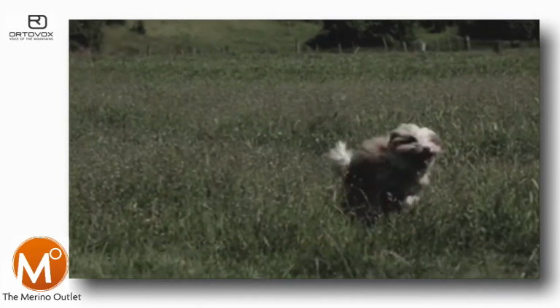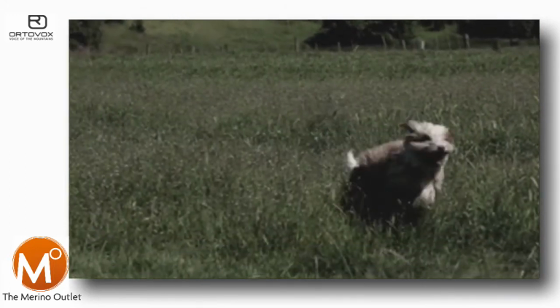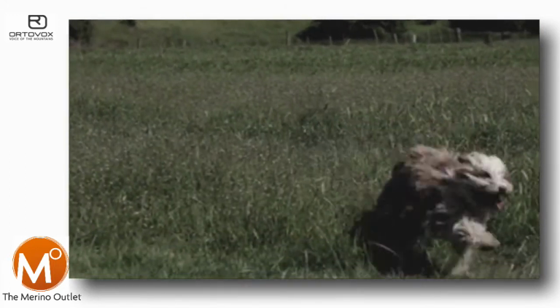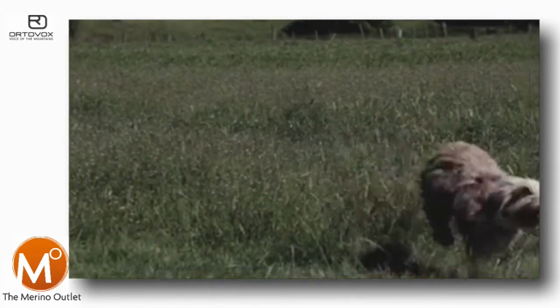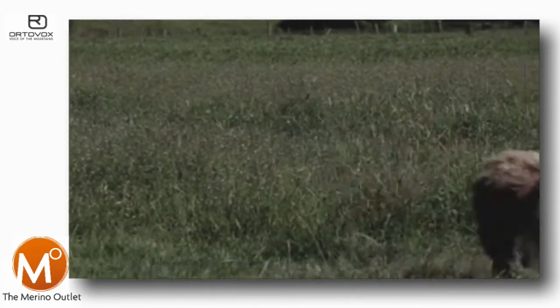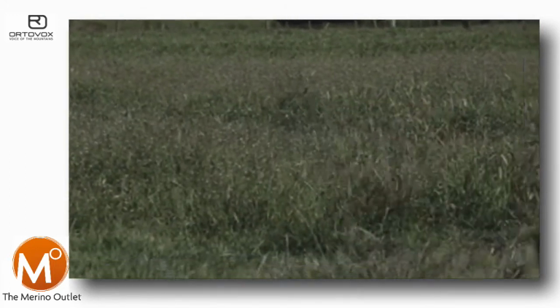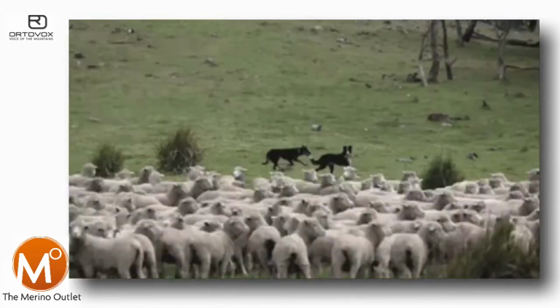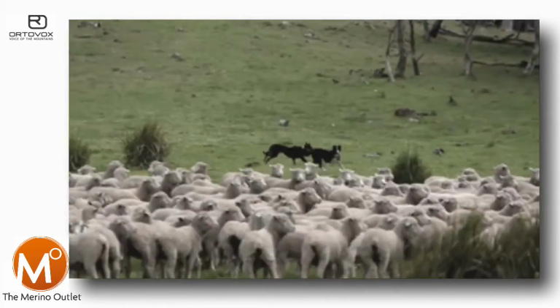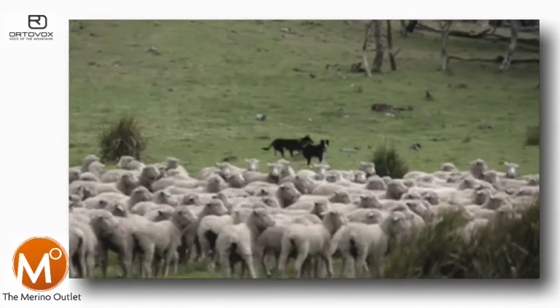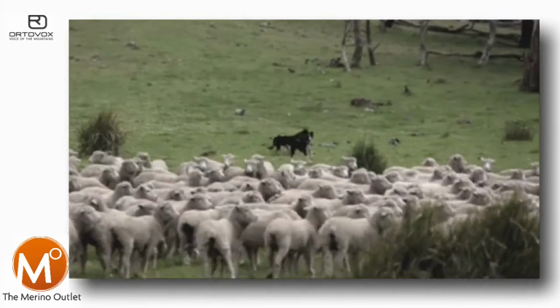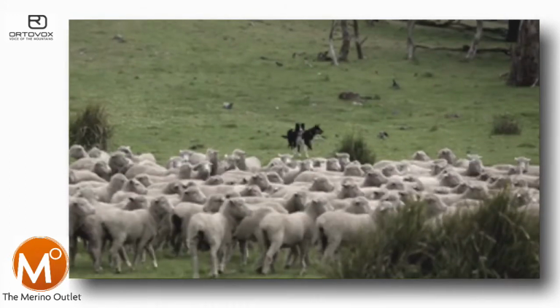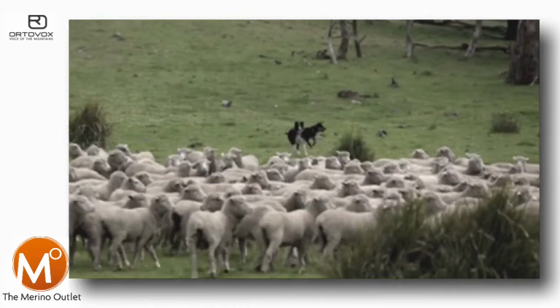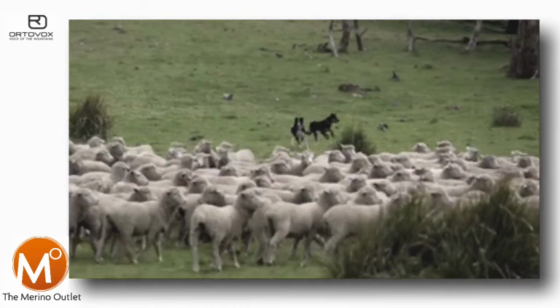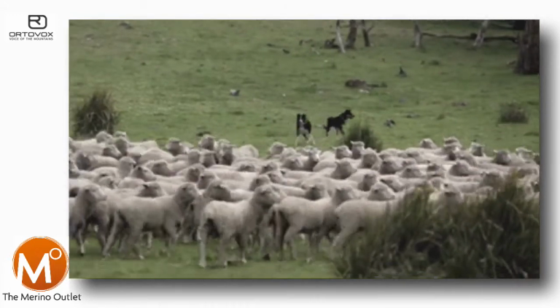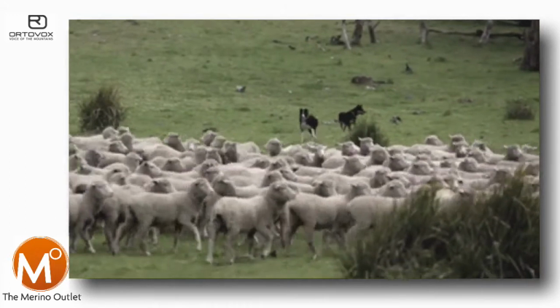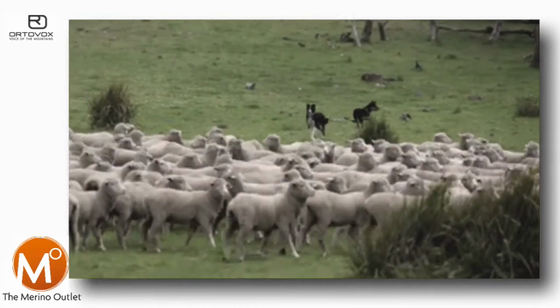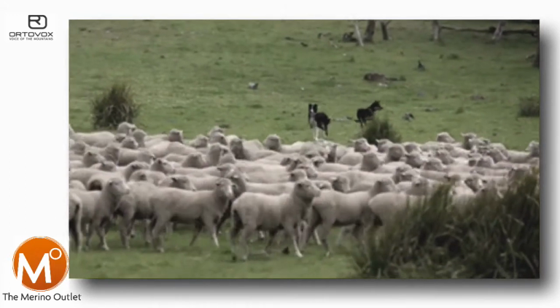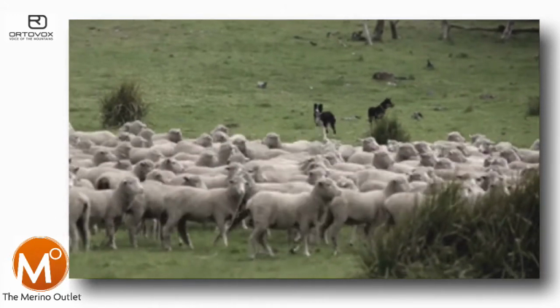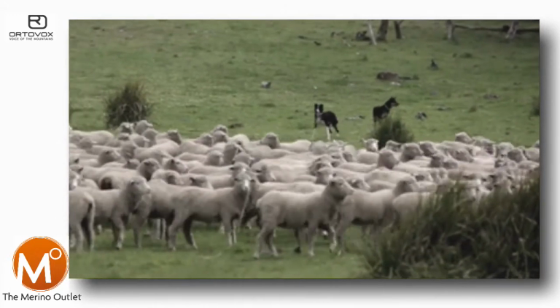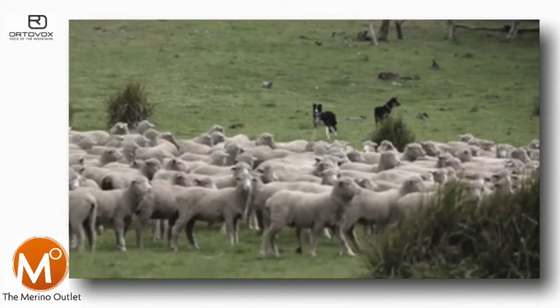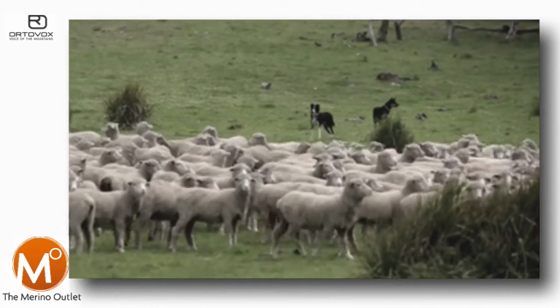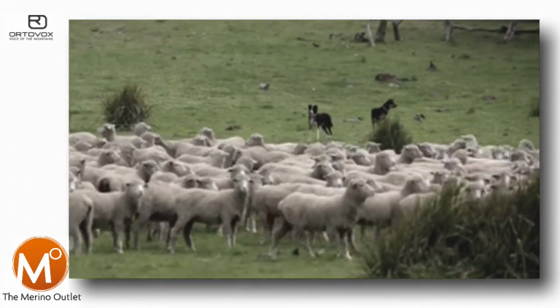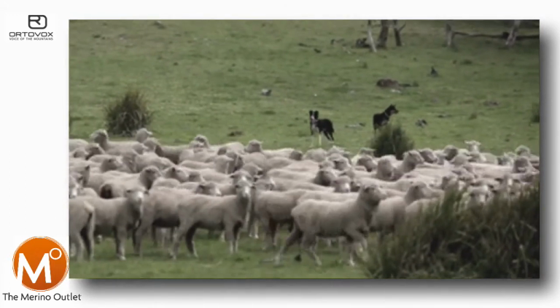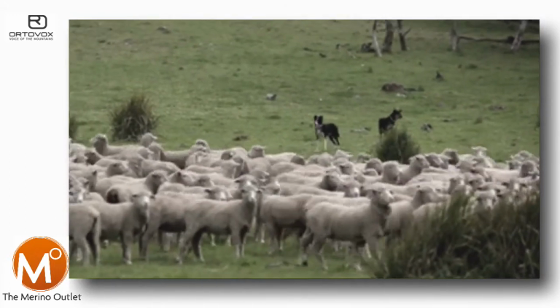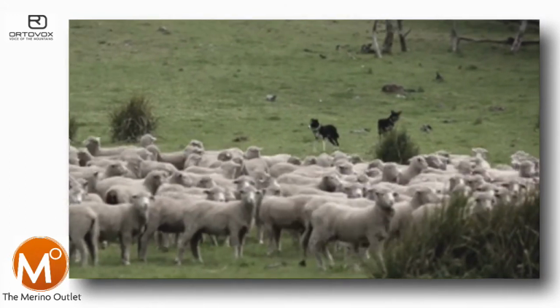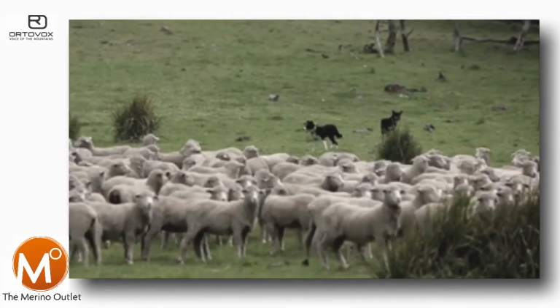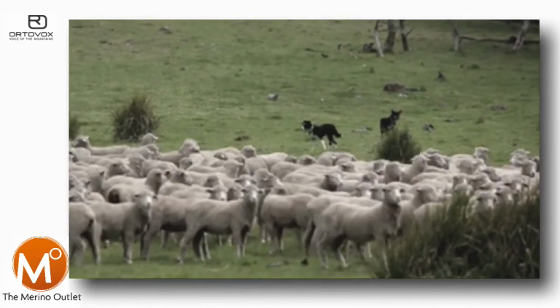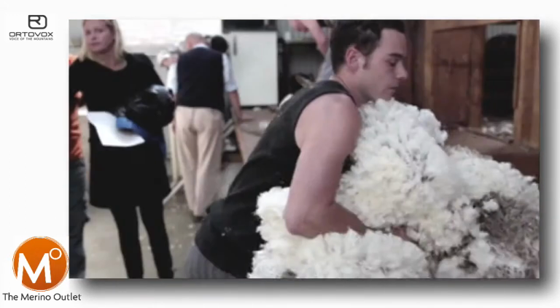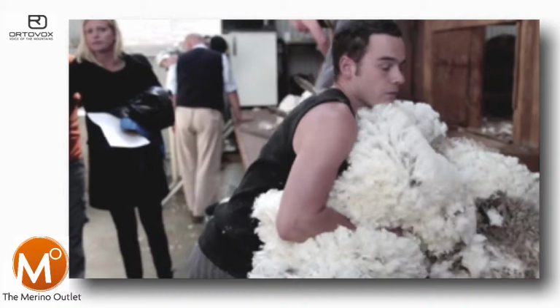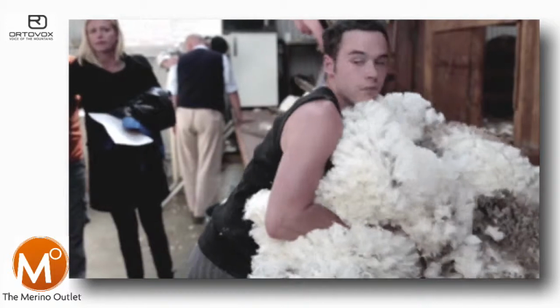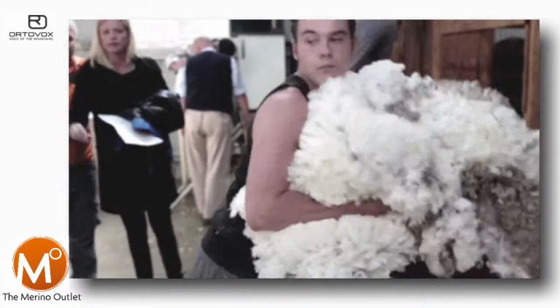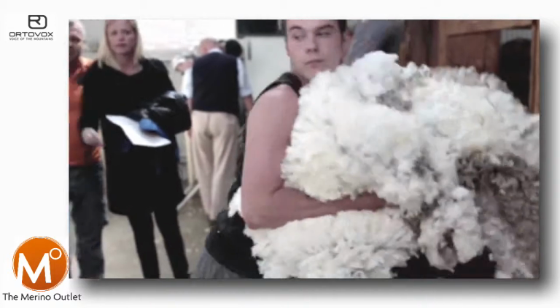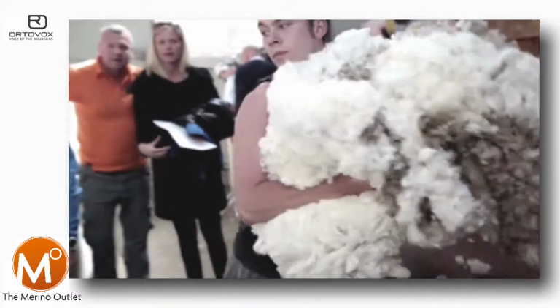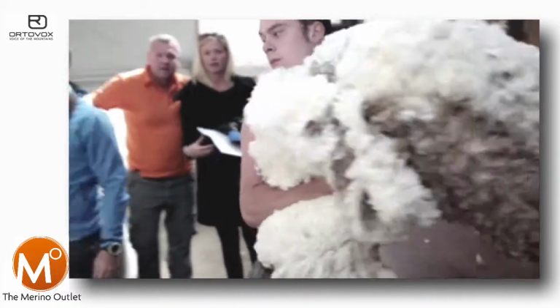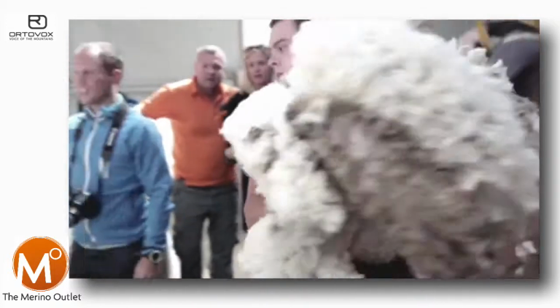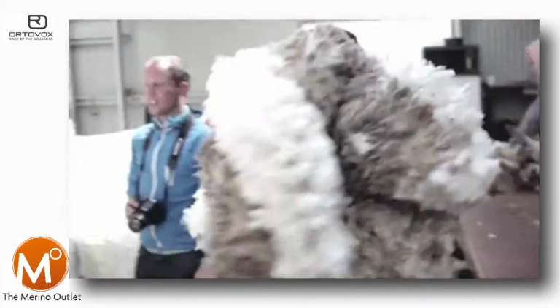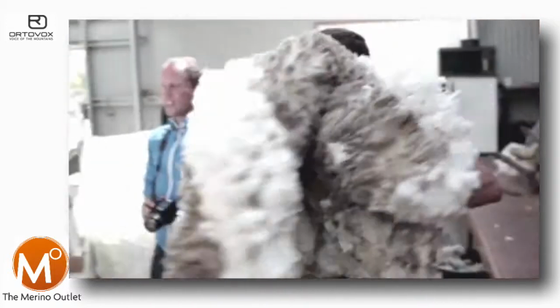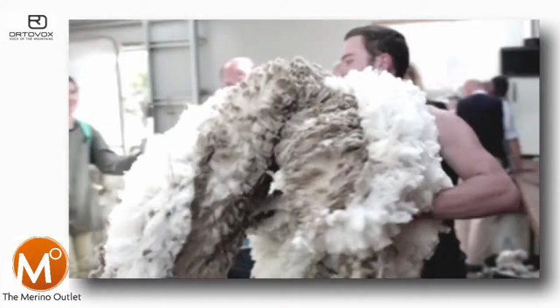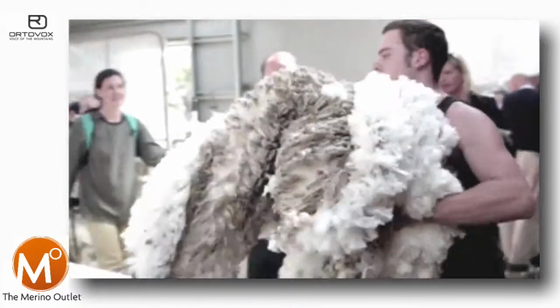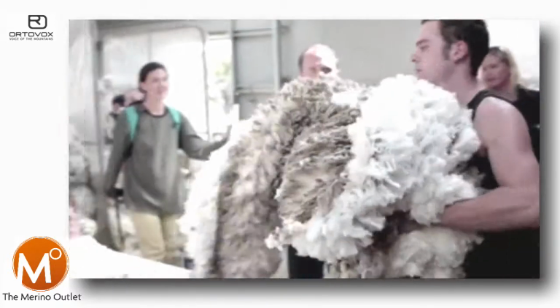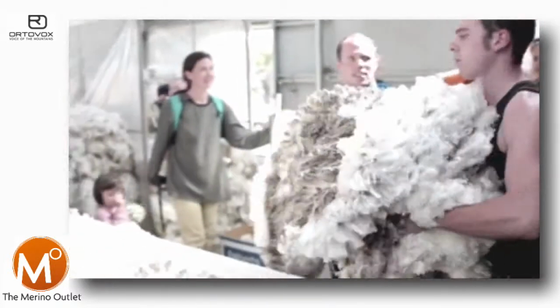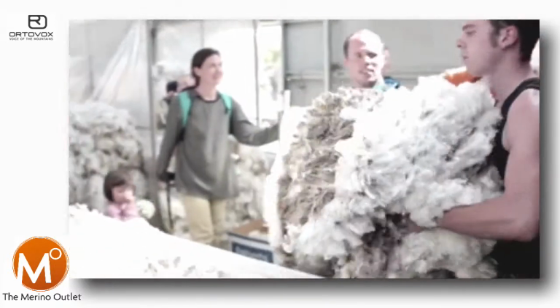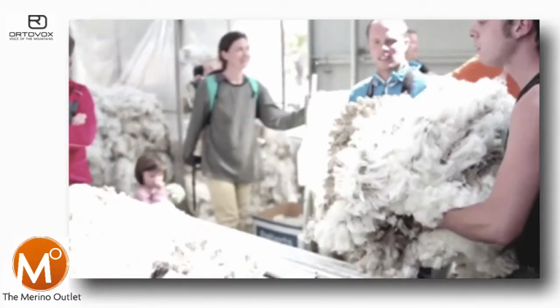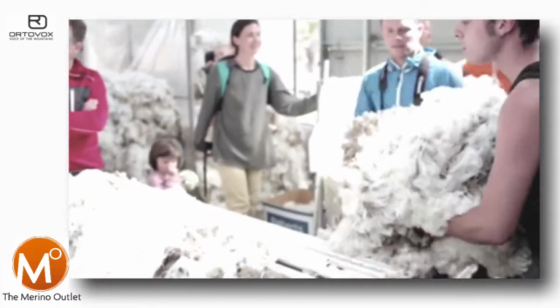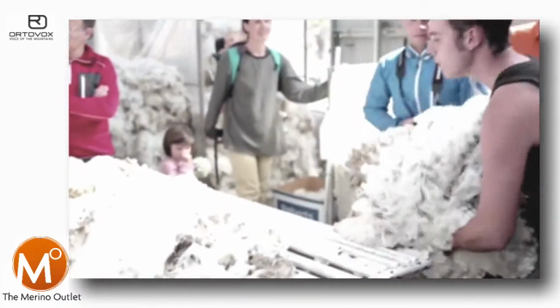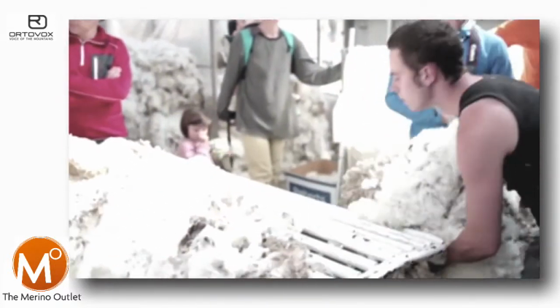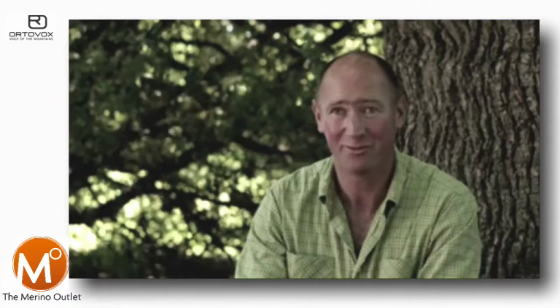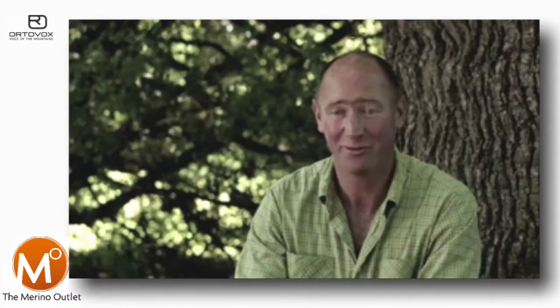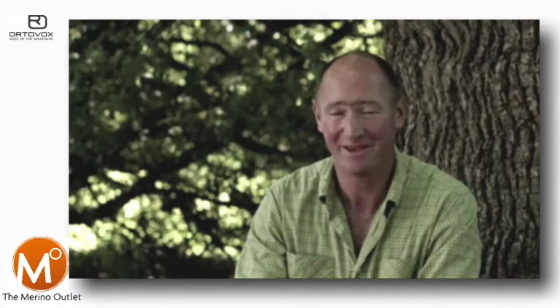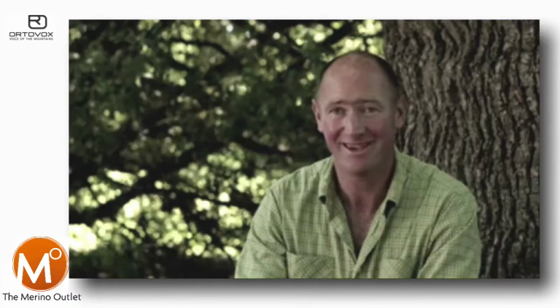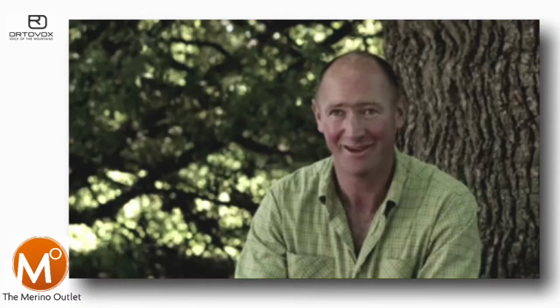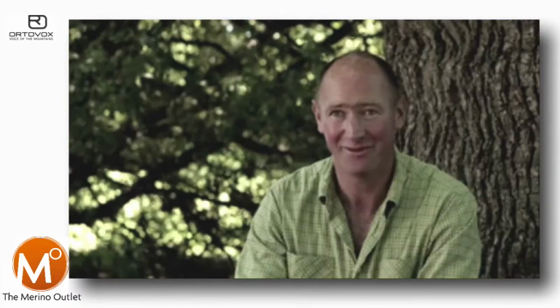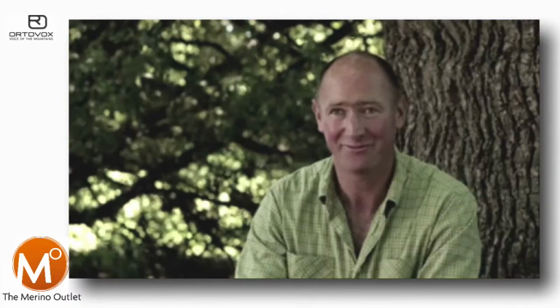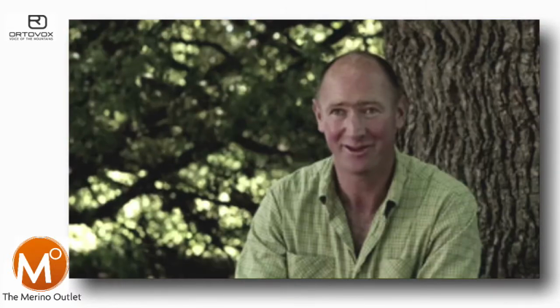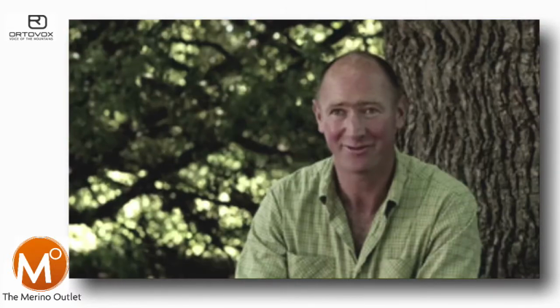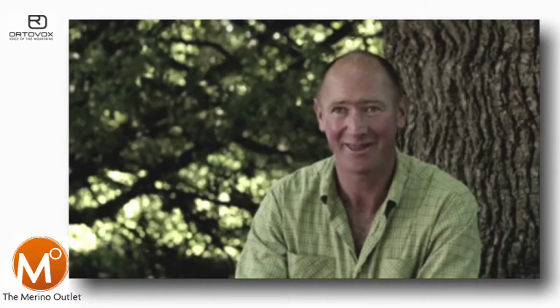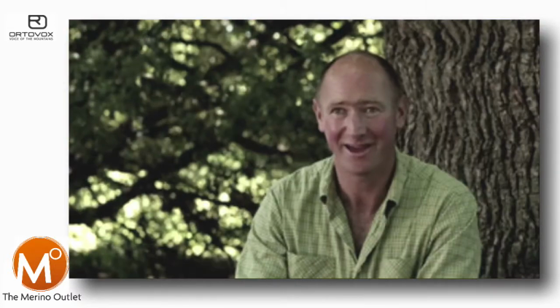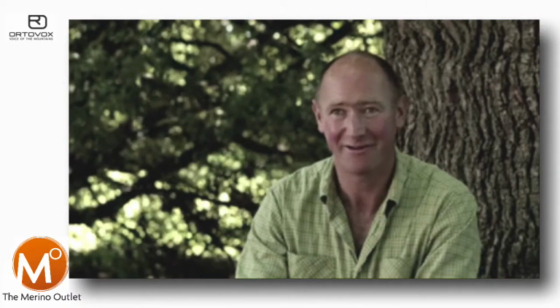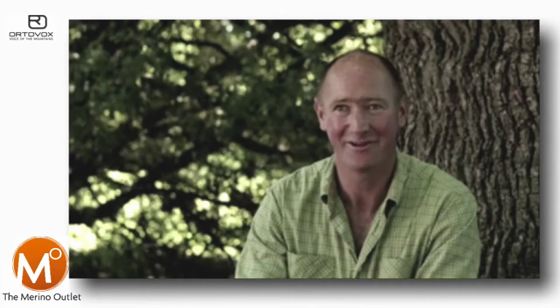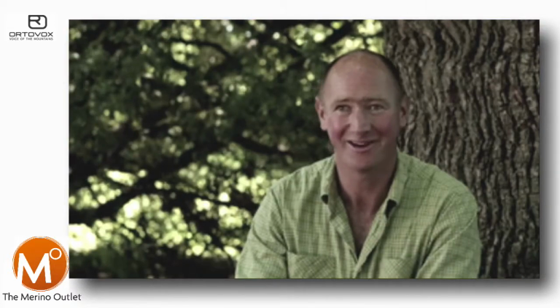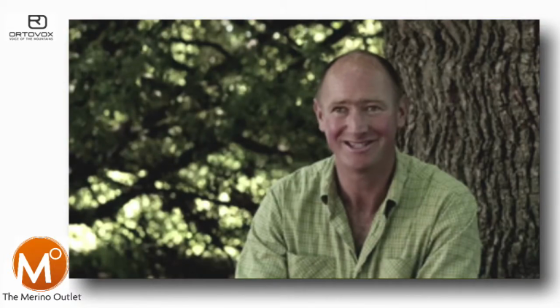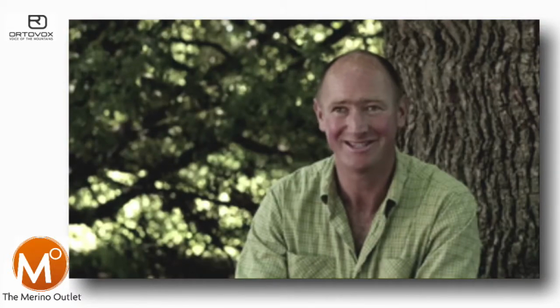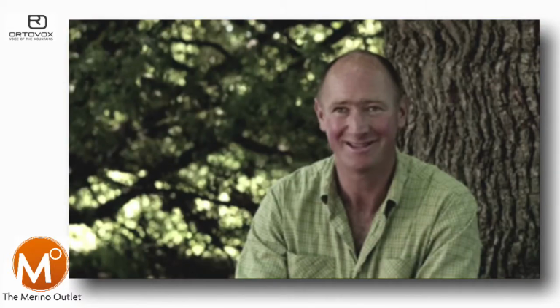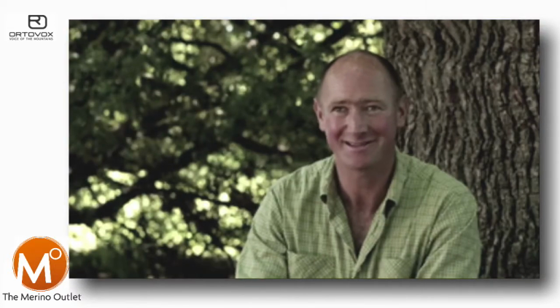We've got a history of growing wool here. We've grown wool for 190 years. We'll be here hopefully for another 190 years.